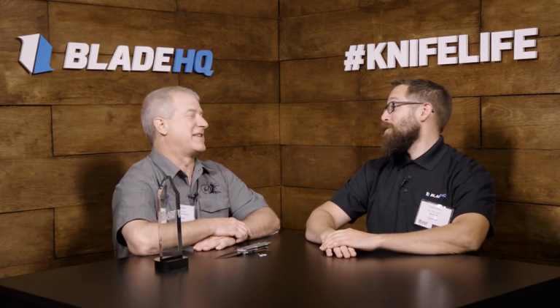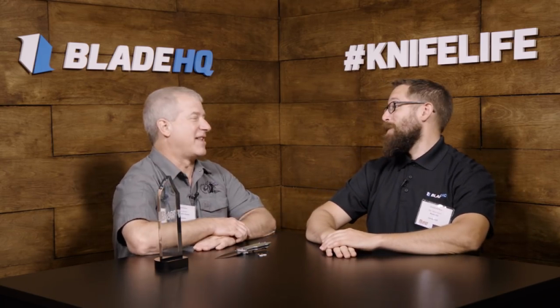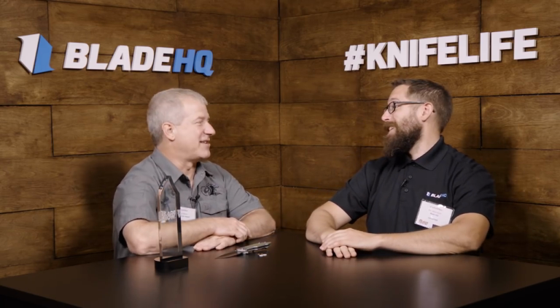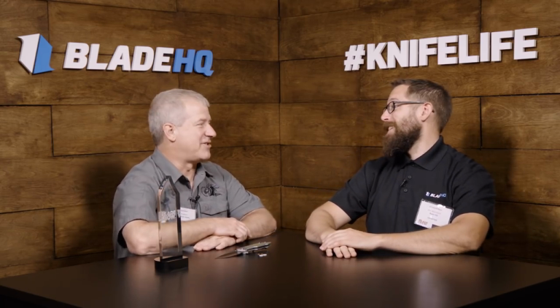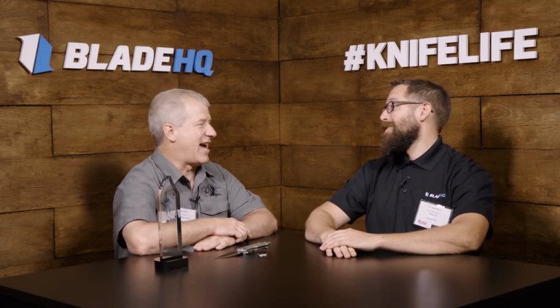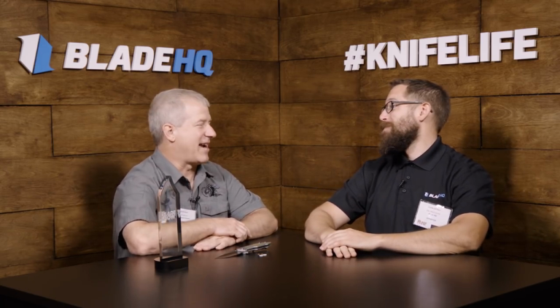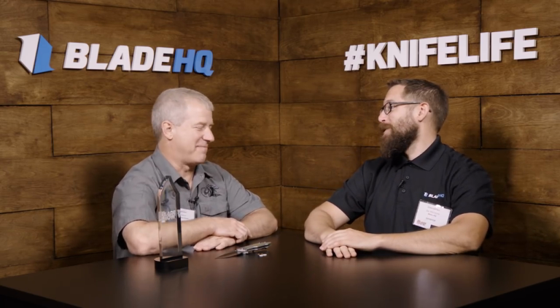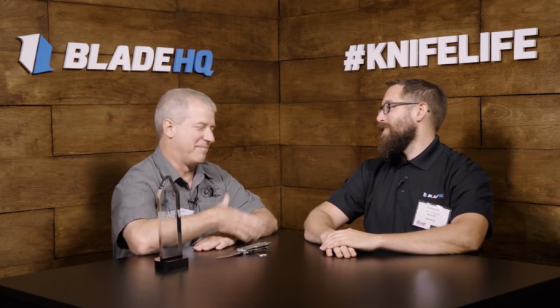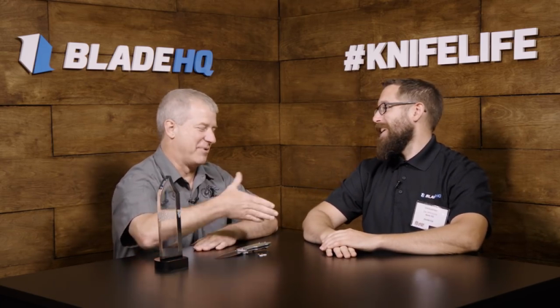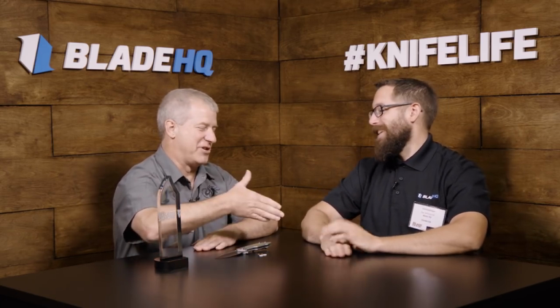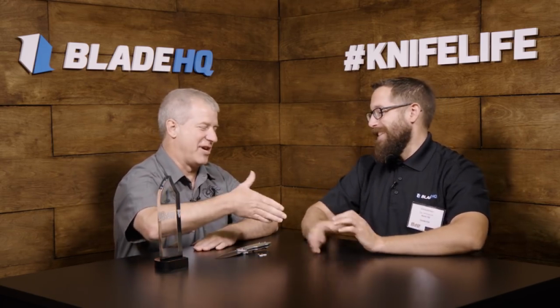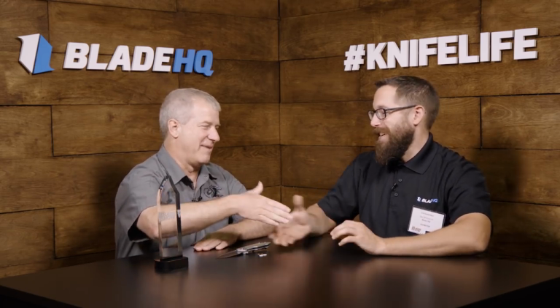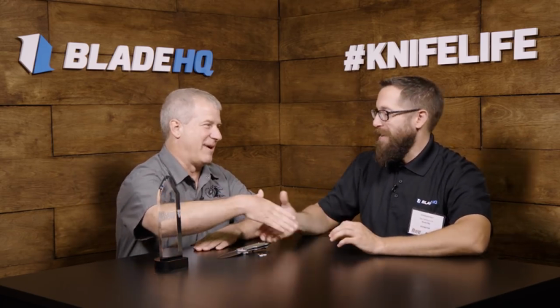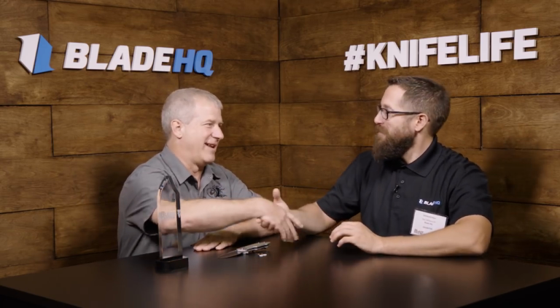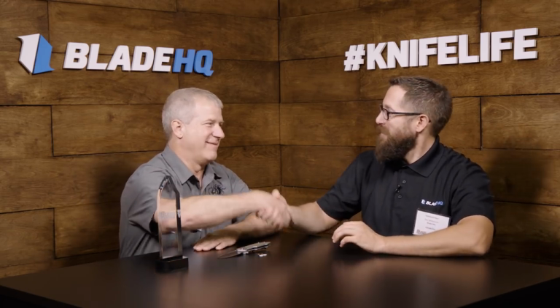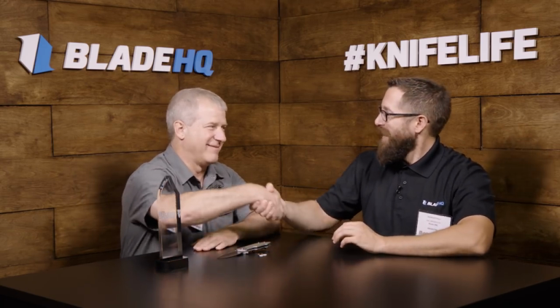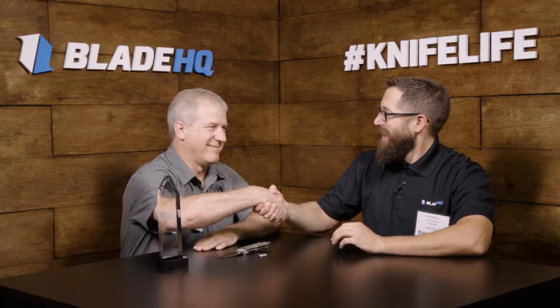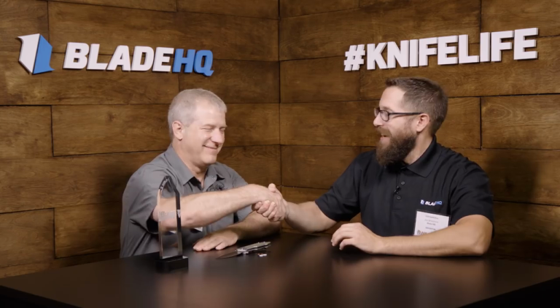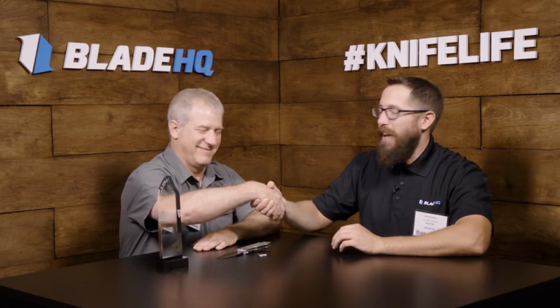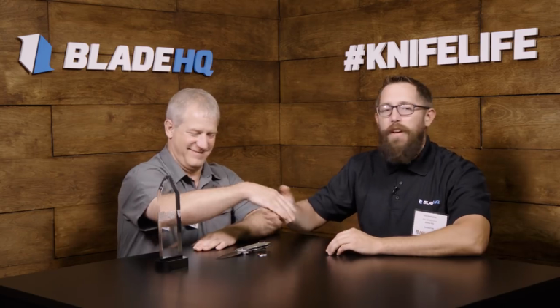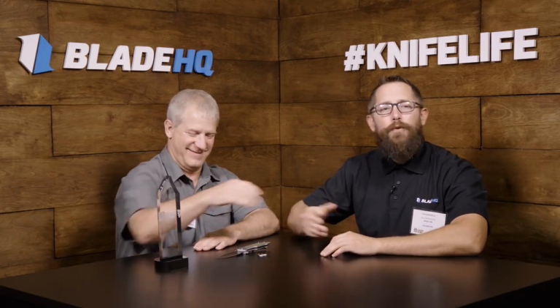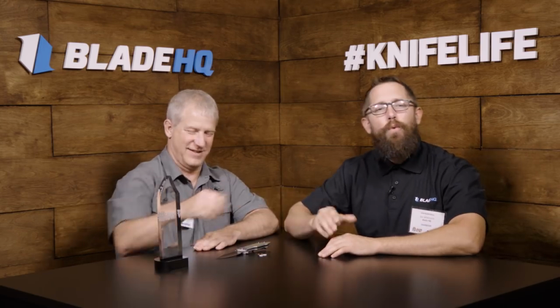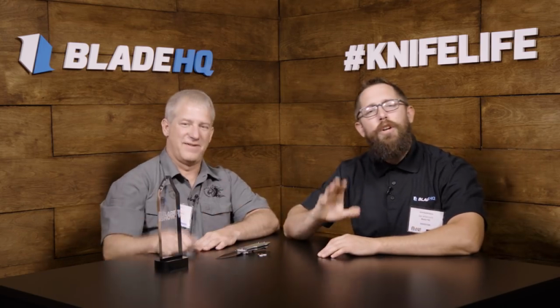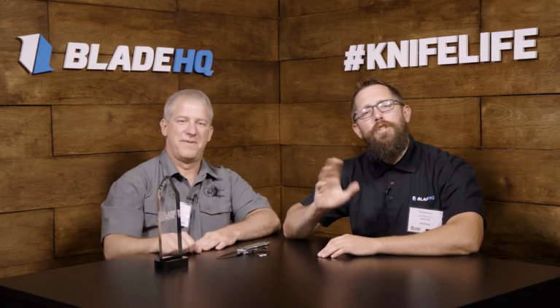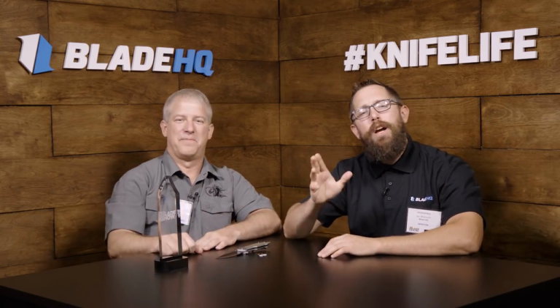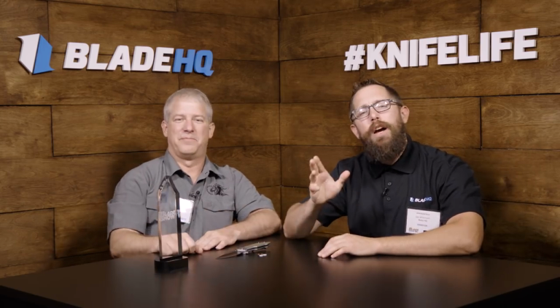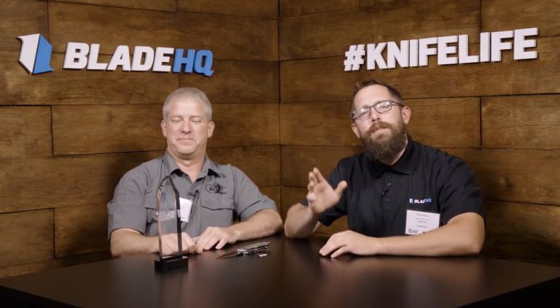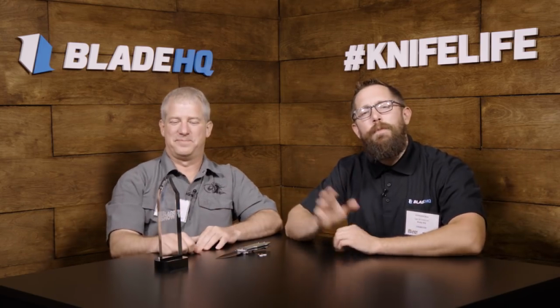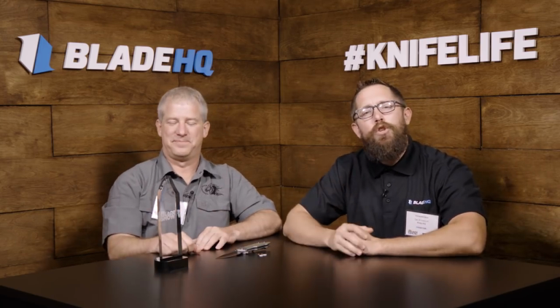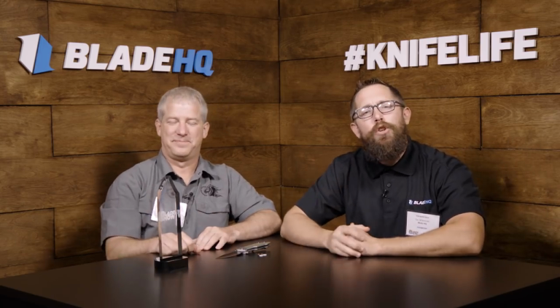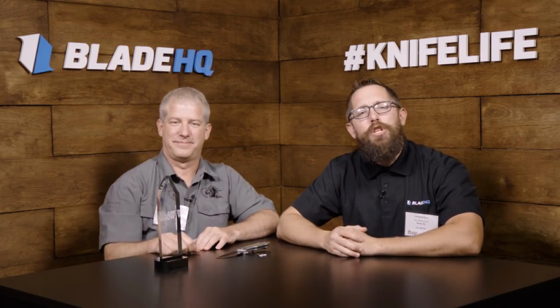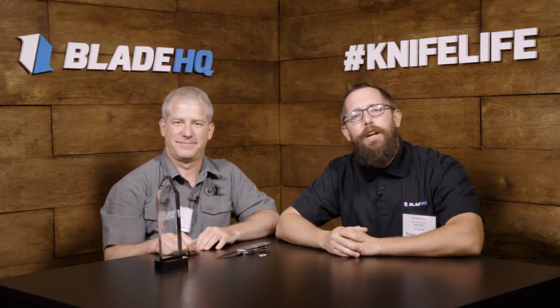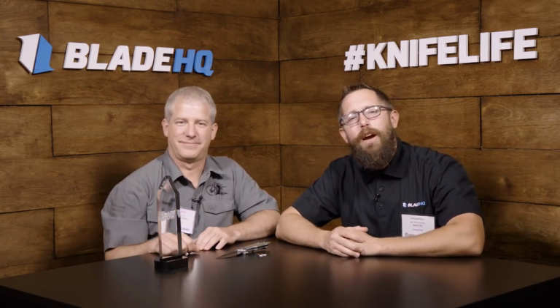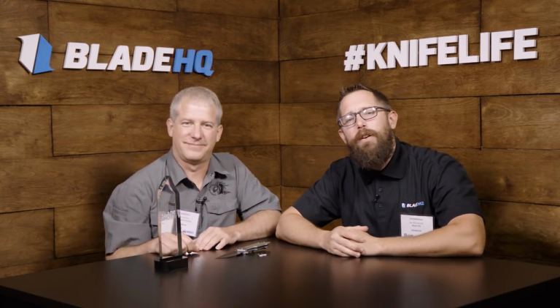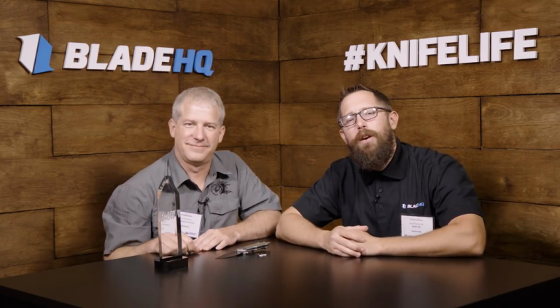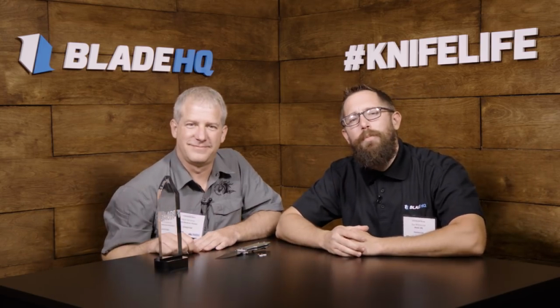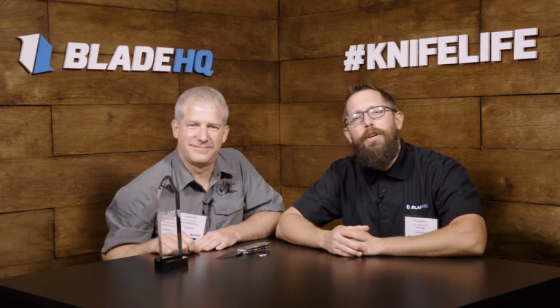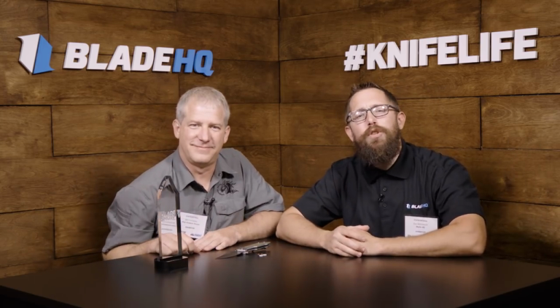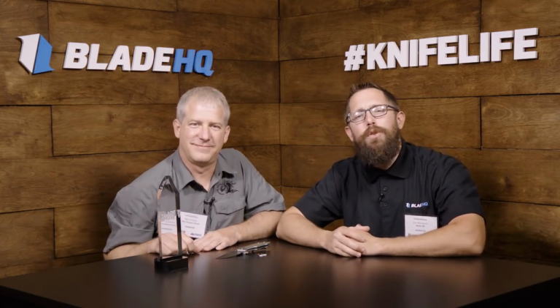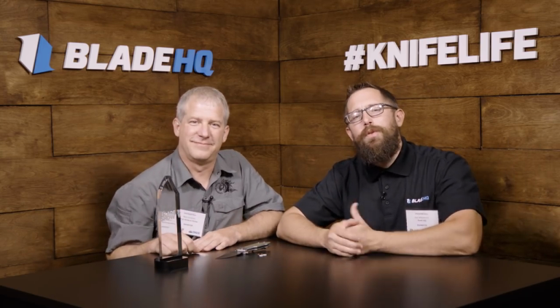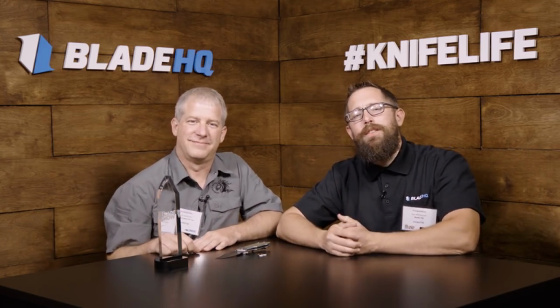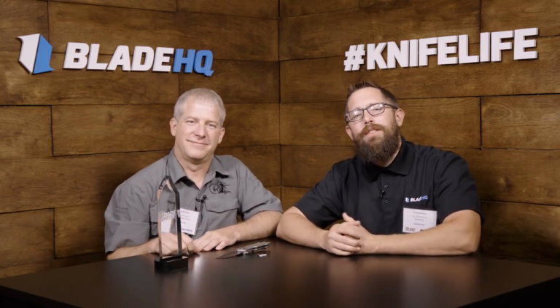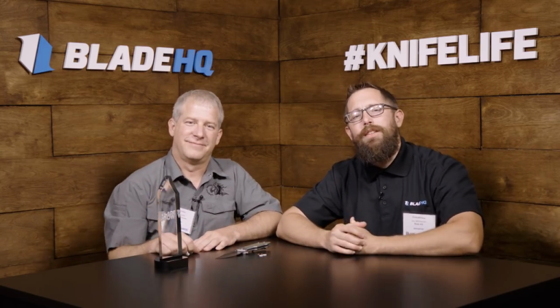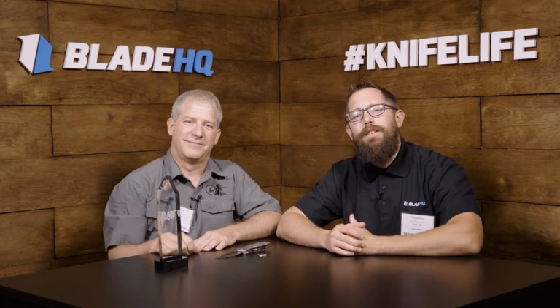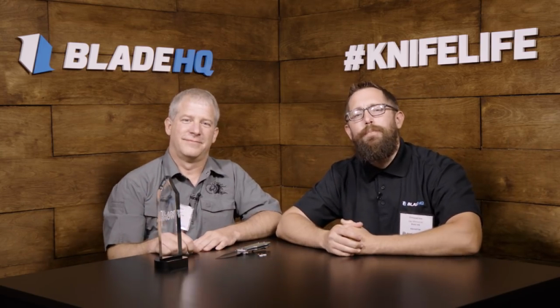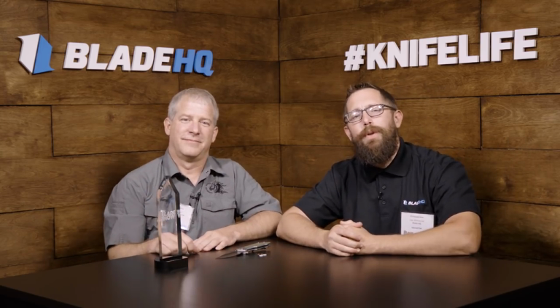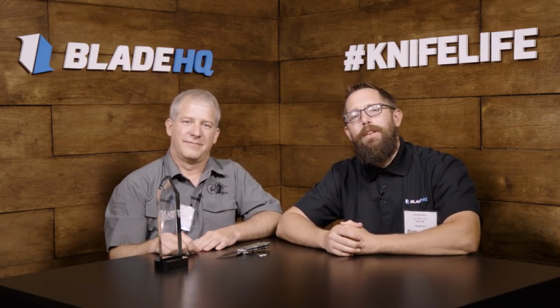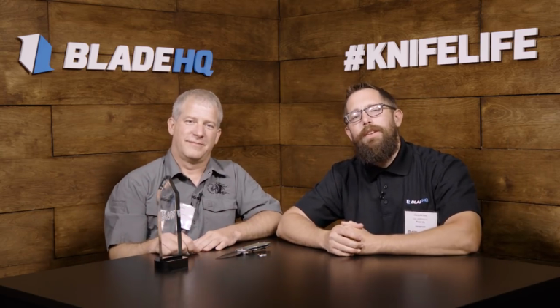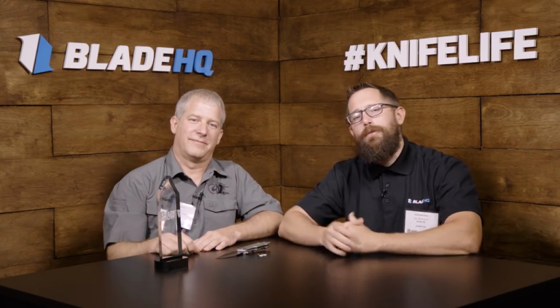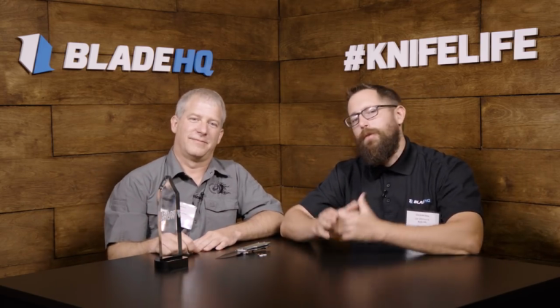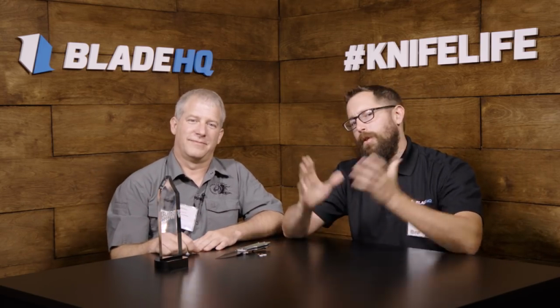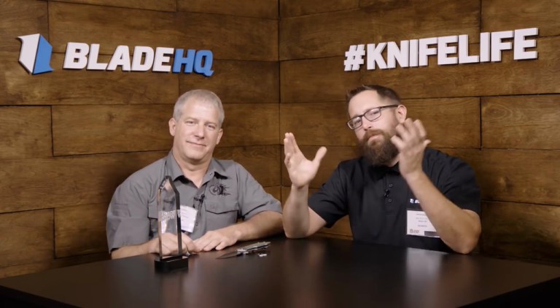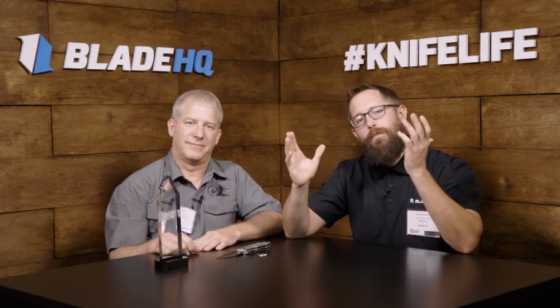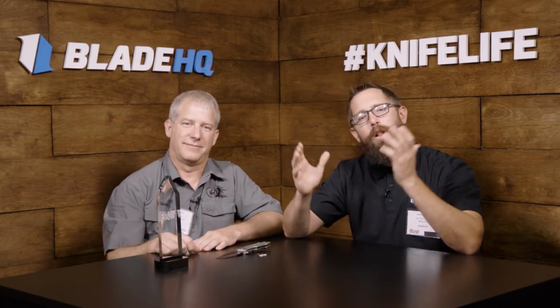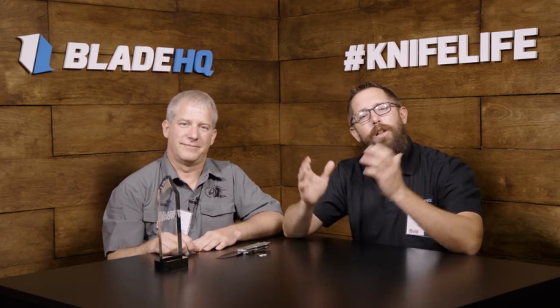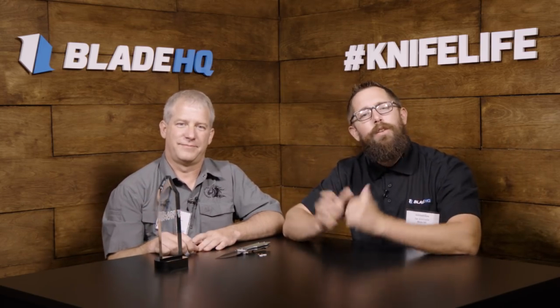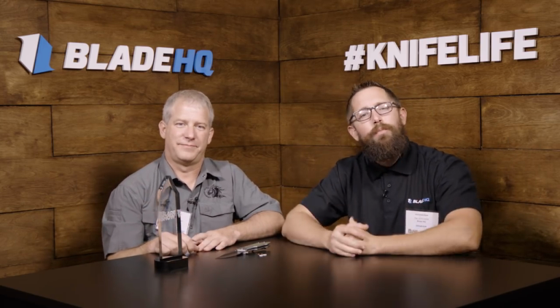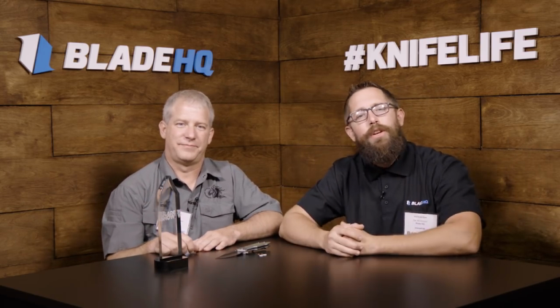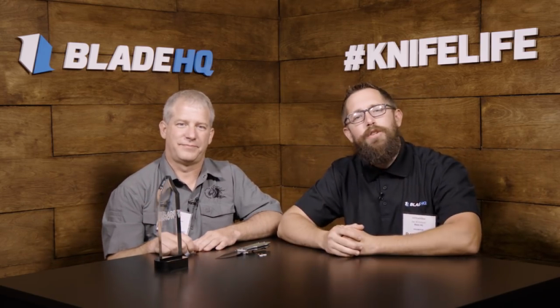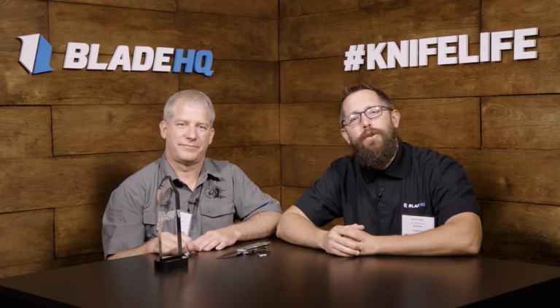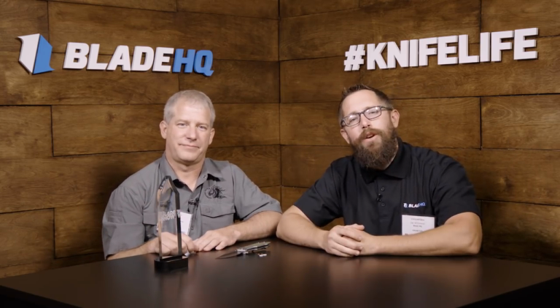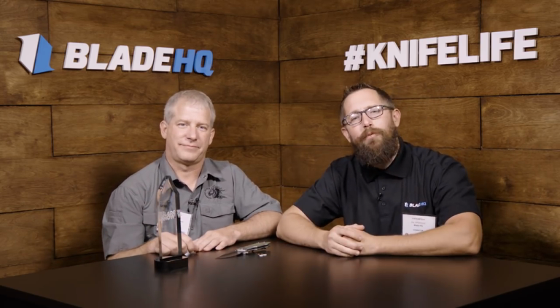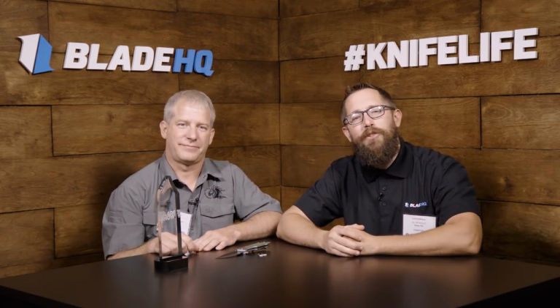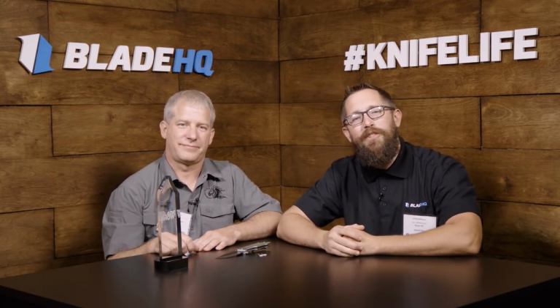Thanks a lot, Zach, appreciate it. Thanks for watching, guys. Make sure to check out our Blade Show 2018 playlist for all of the other Blade Show coverage.